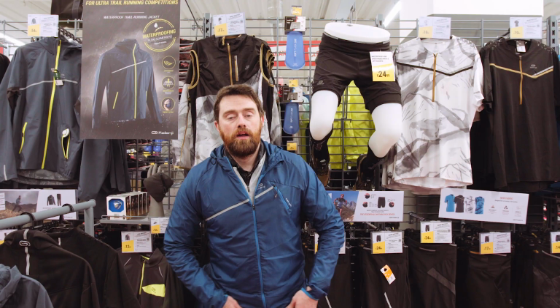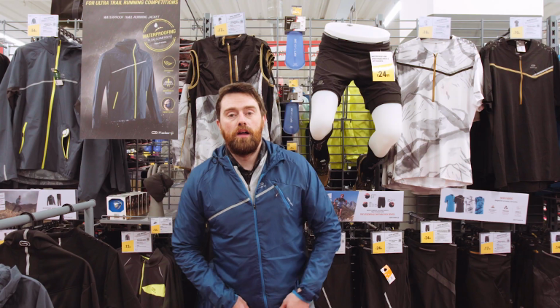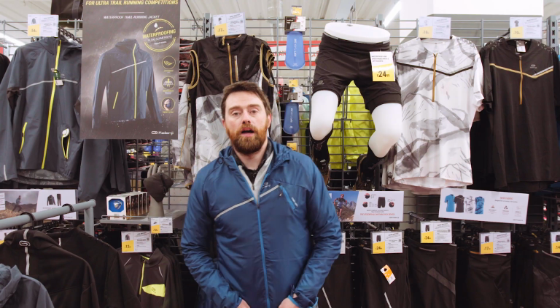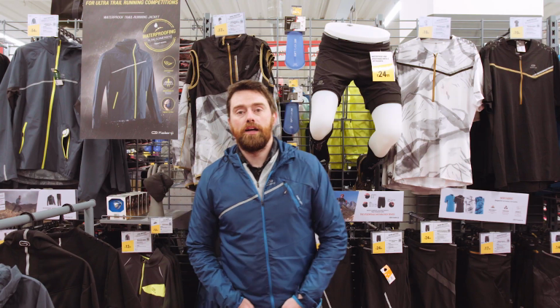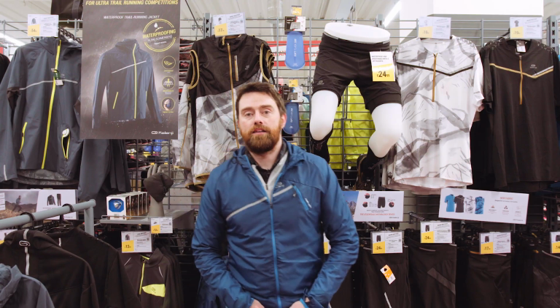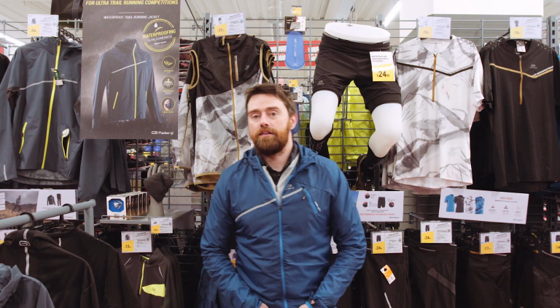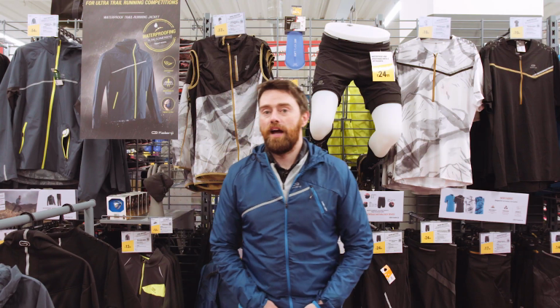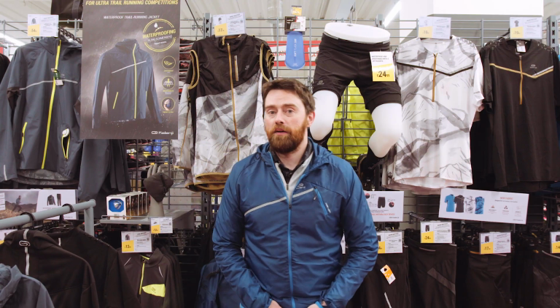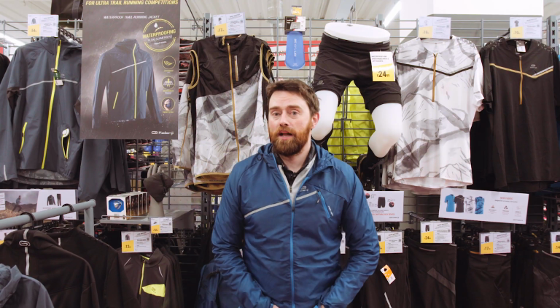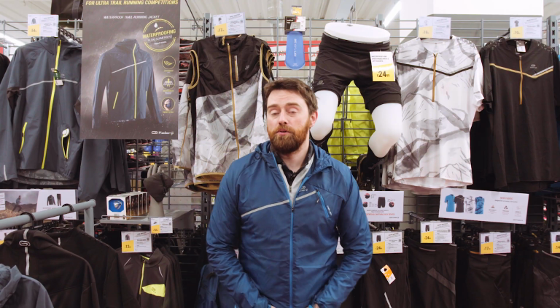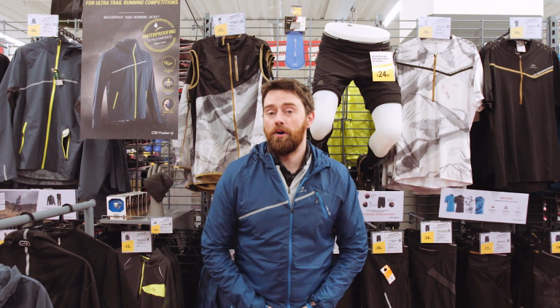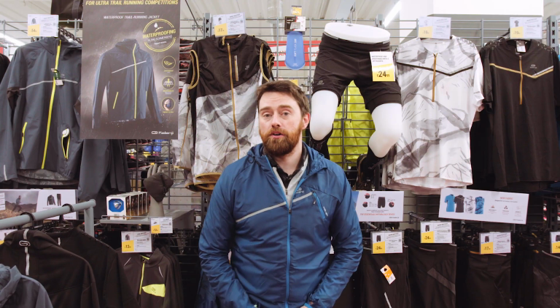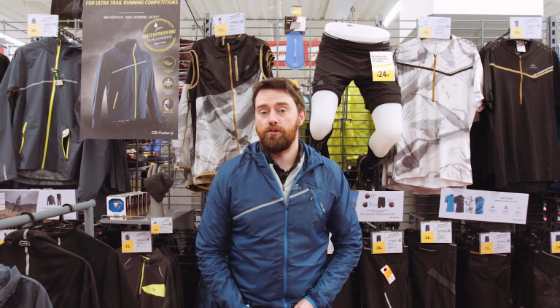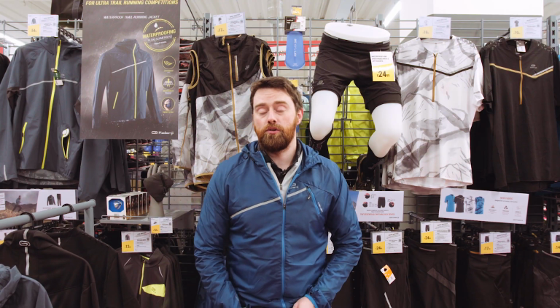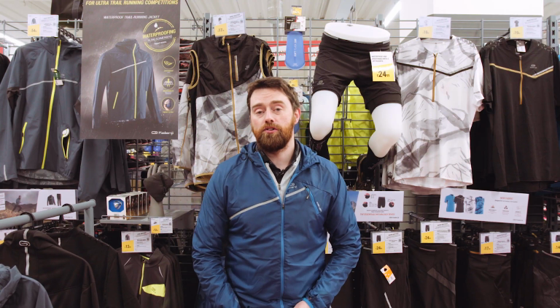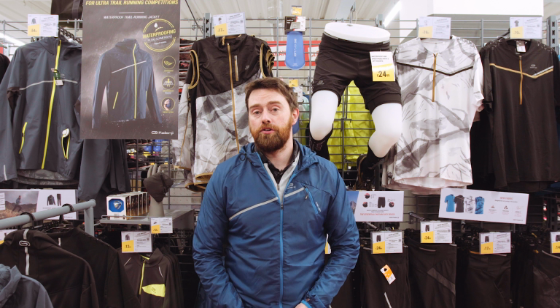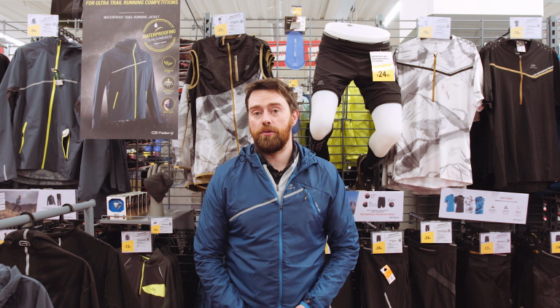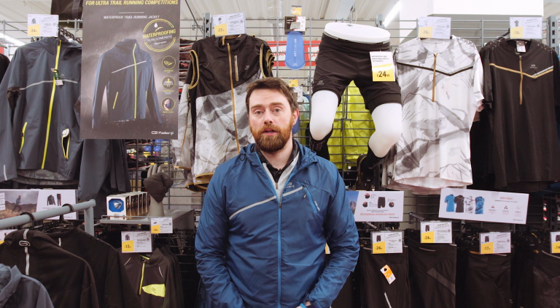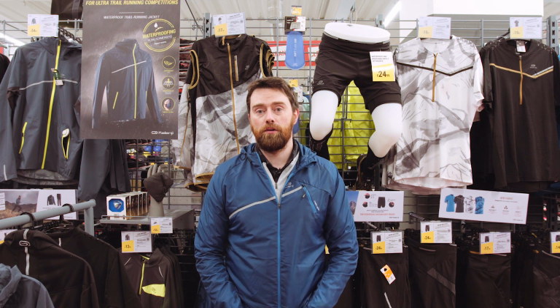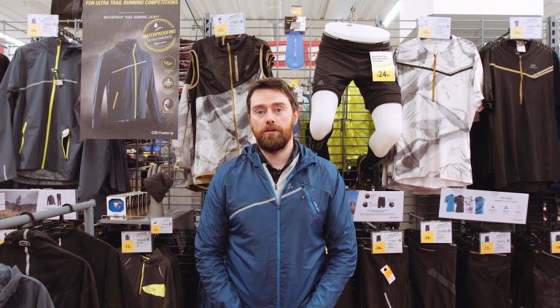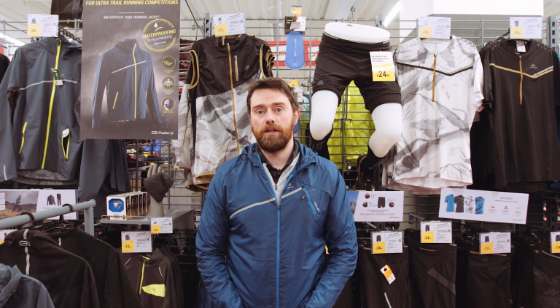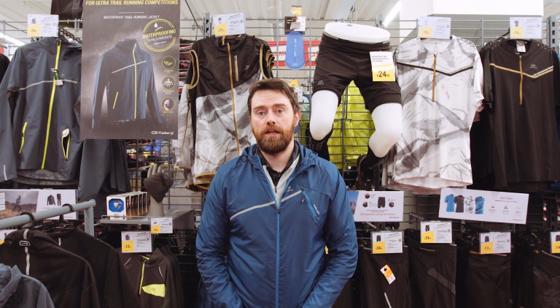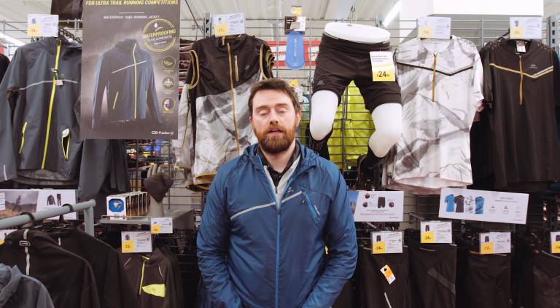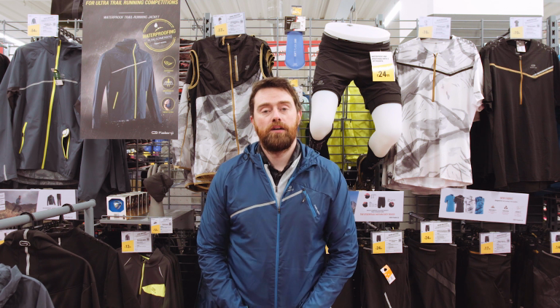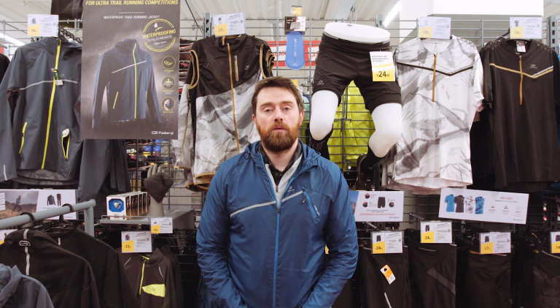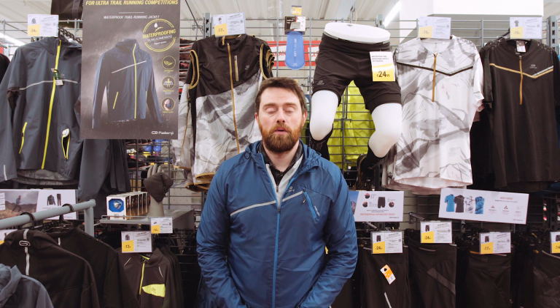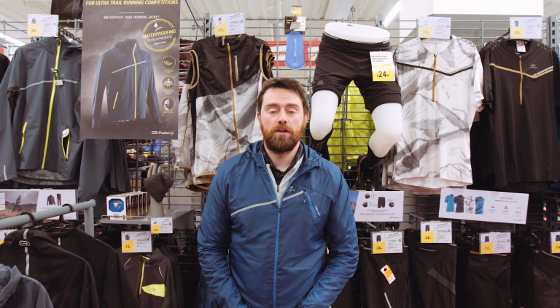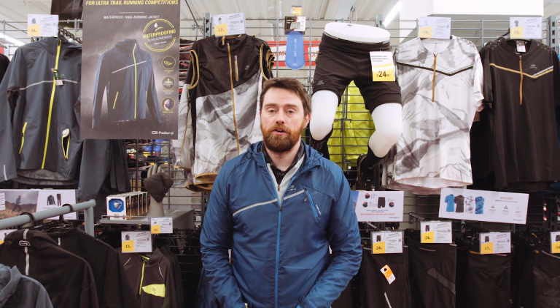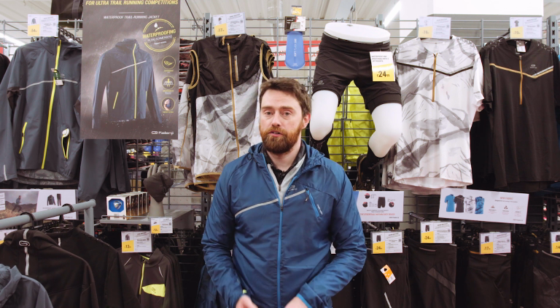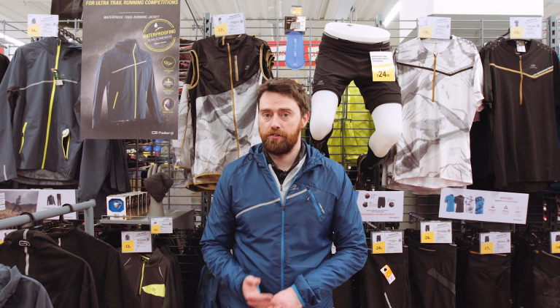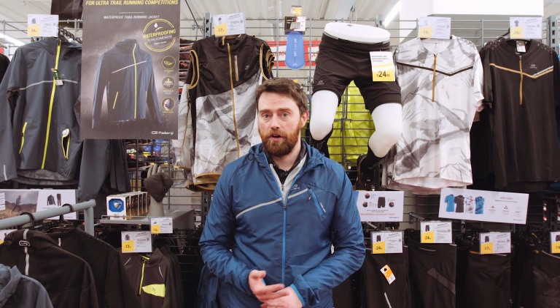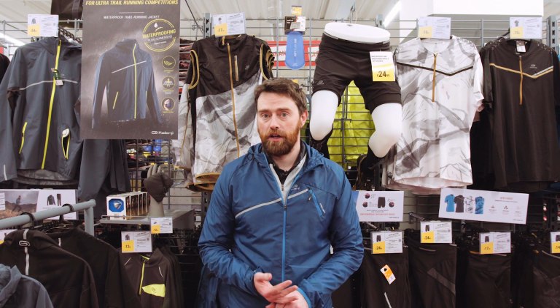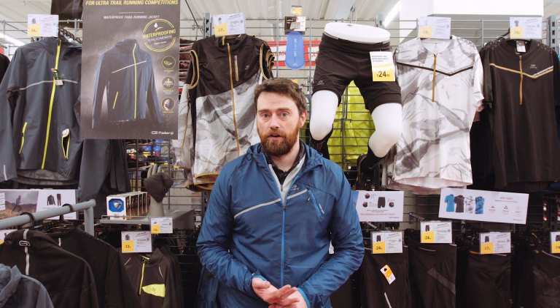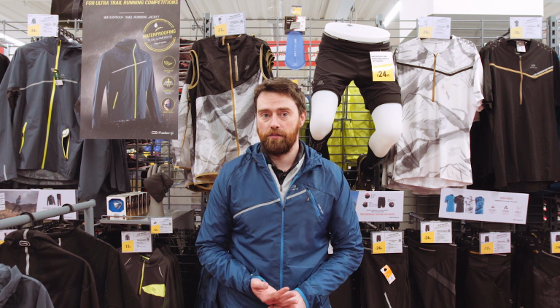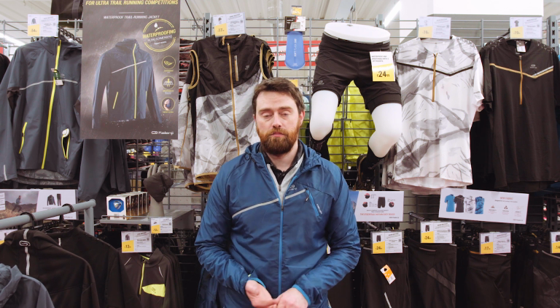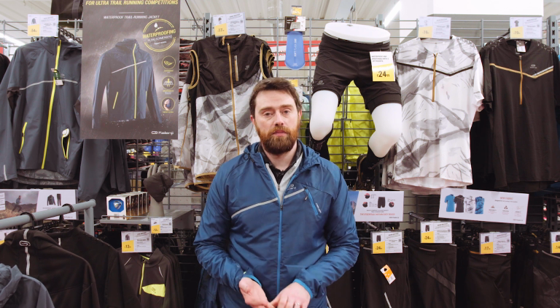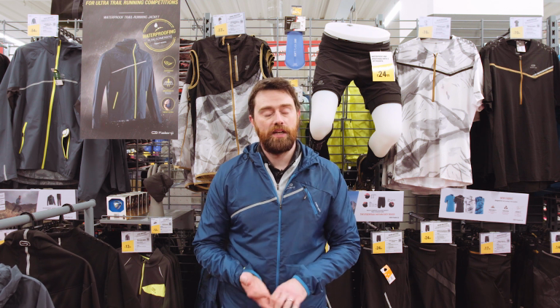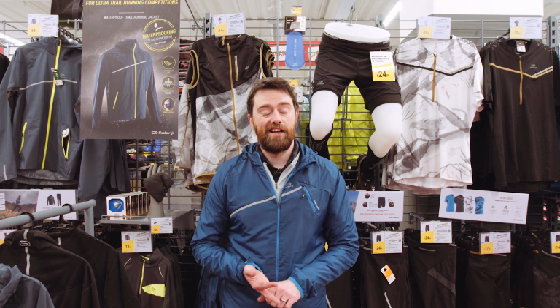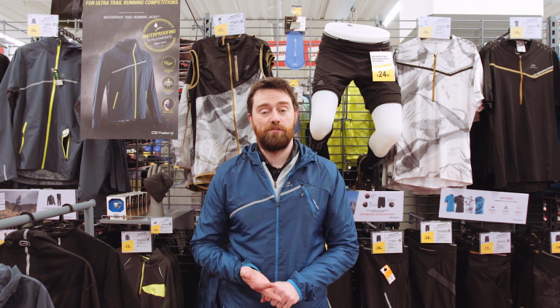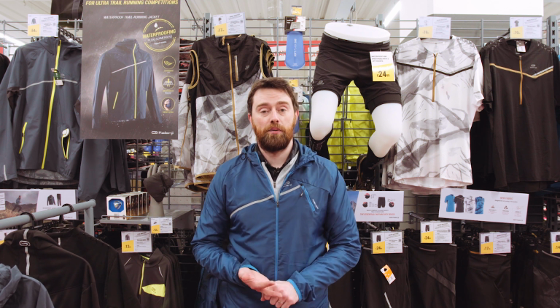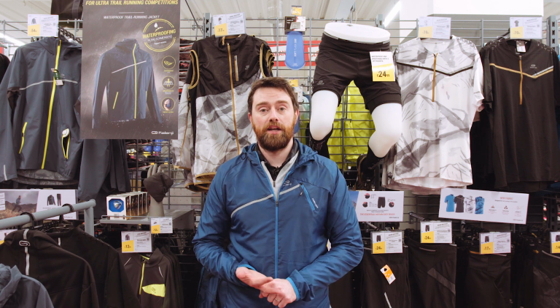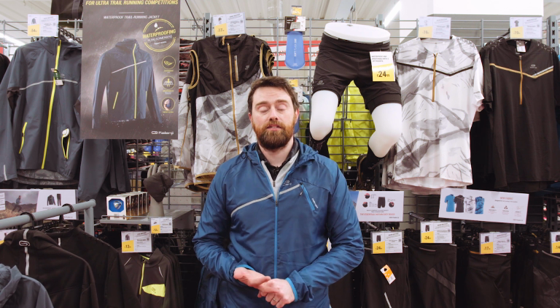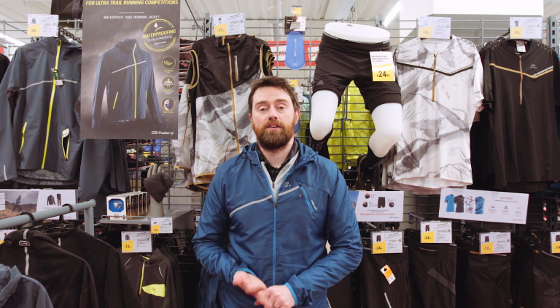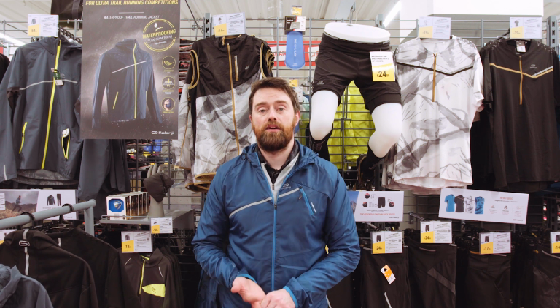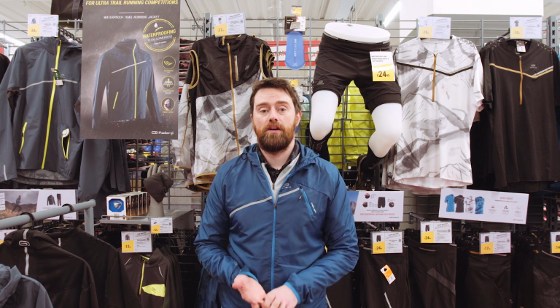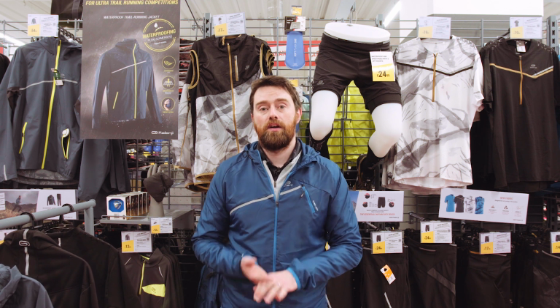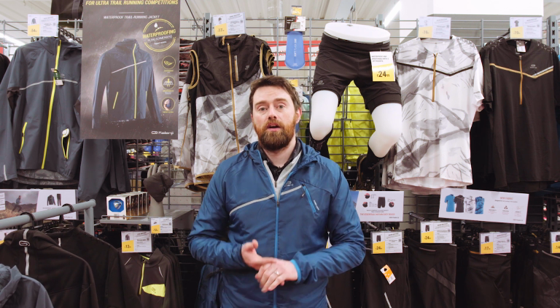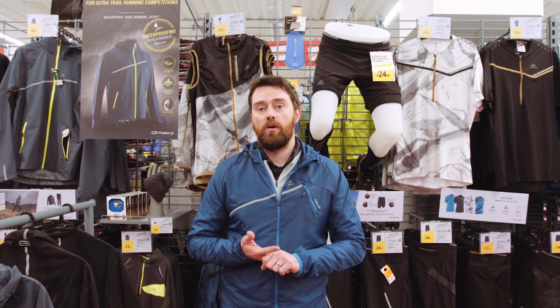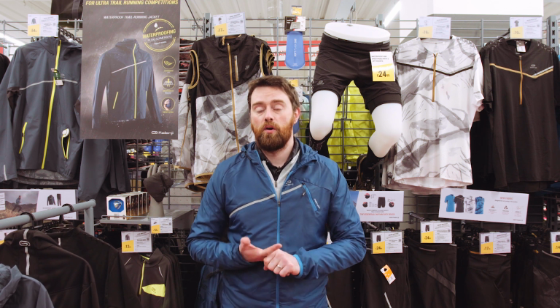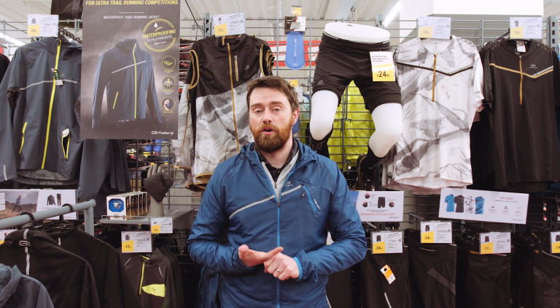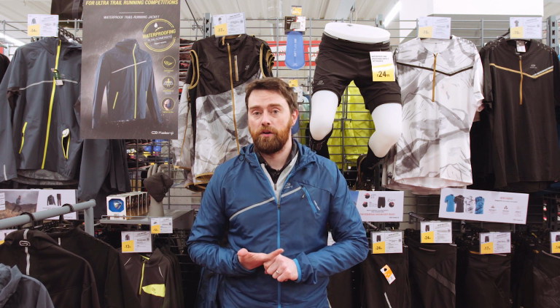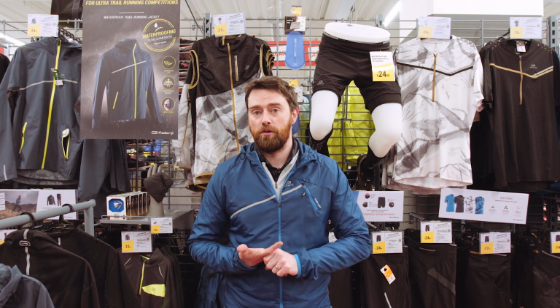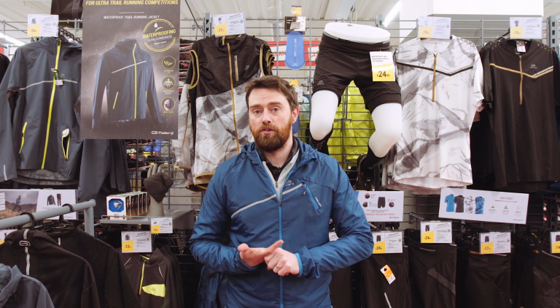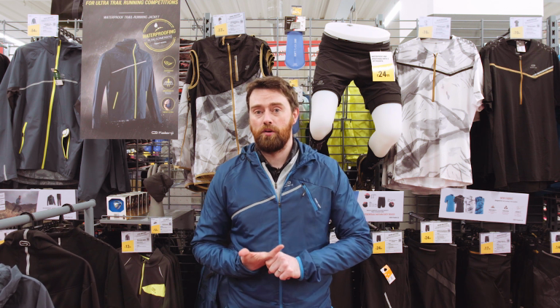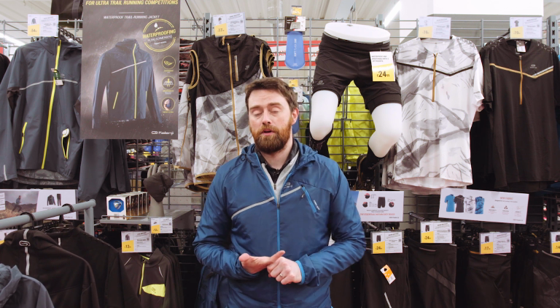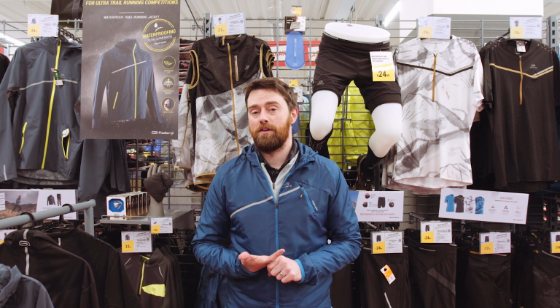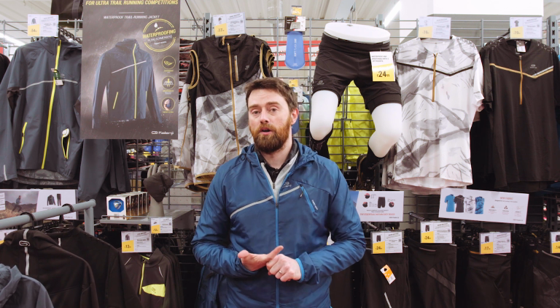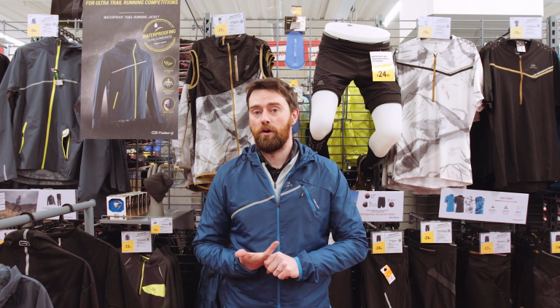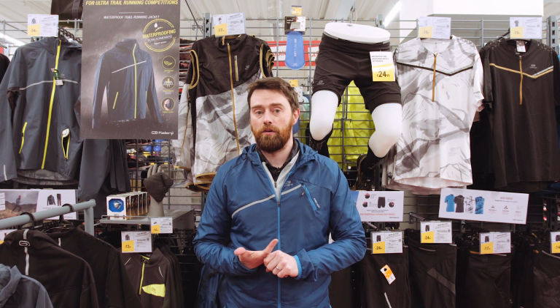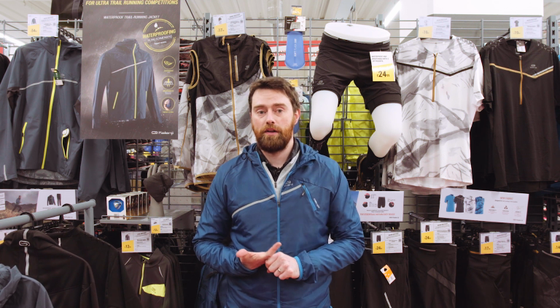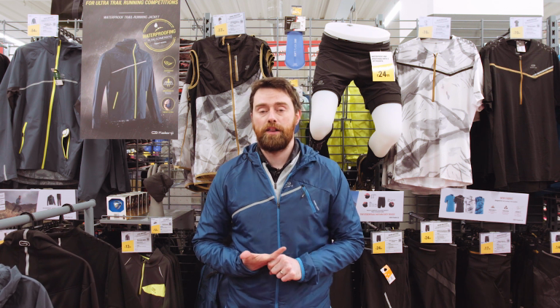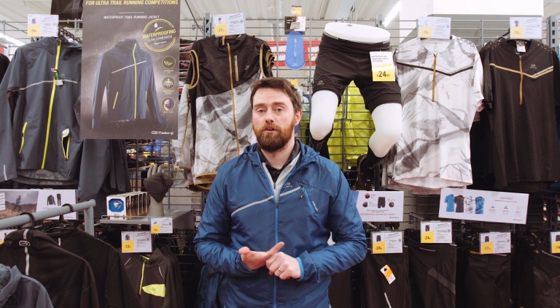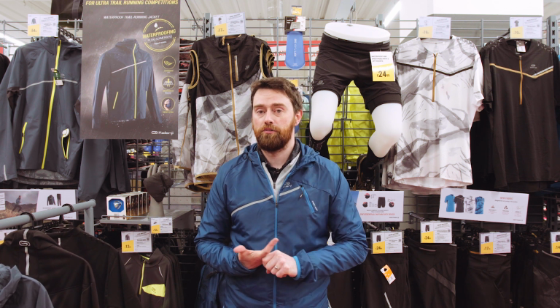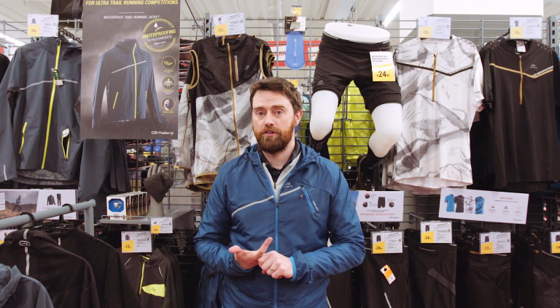Hi, today I'm going to help you choose your trail clothing, whether you're starting out inexperienced or you're looking to do something longer like the ultras.